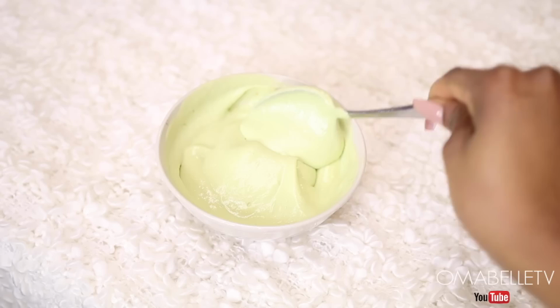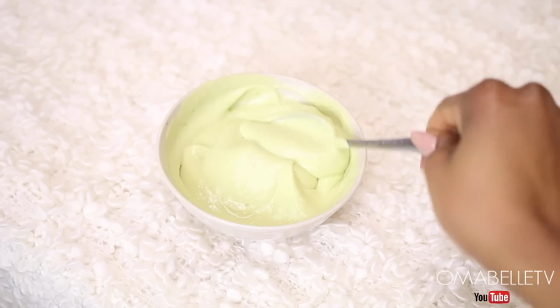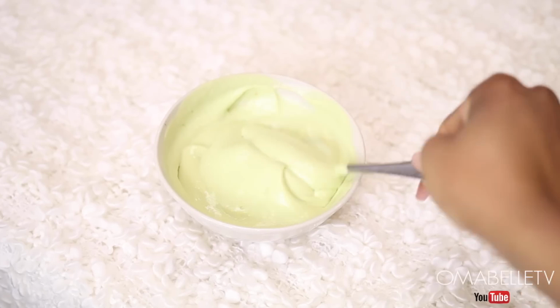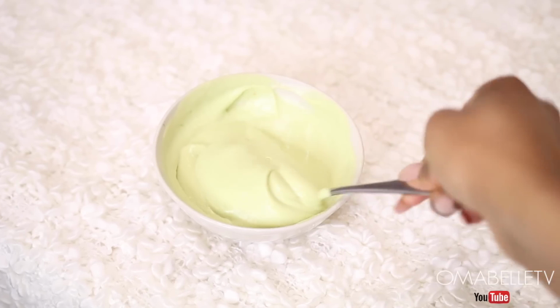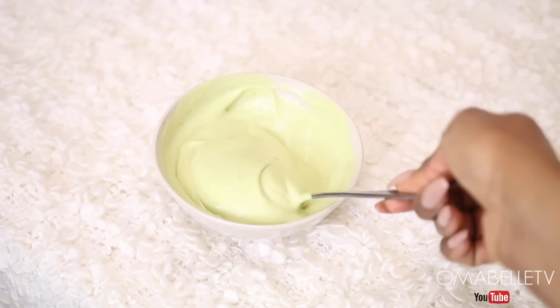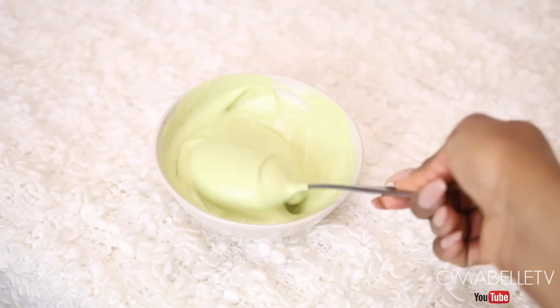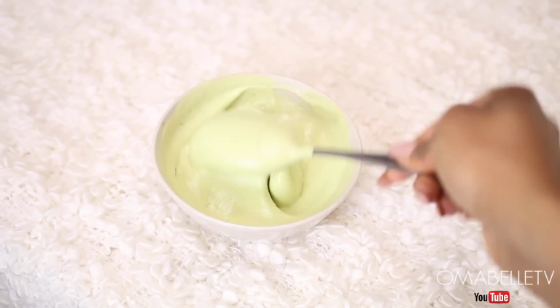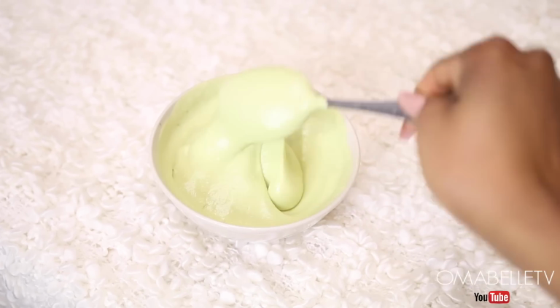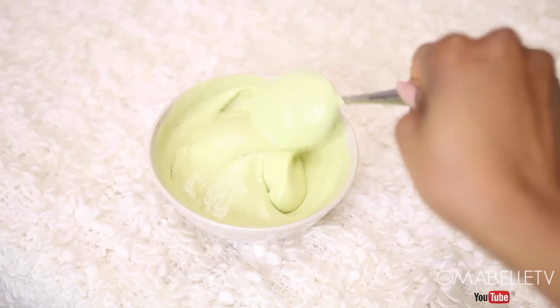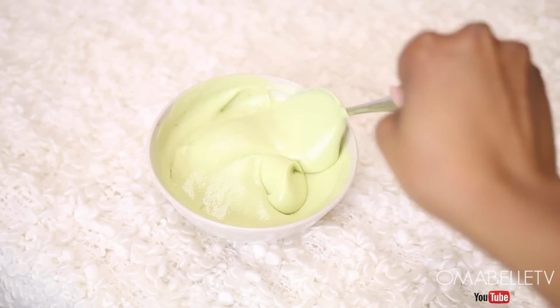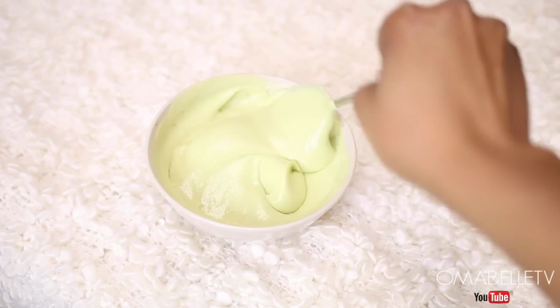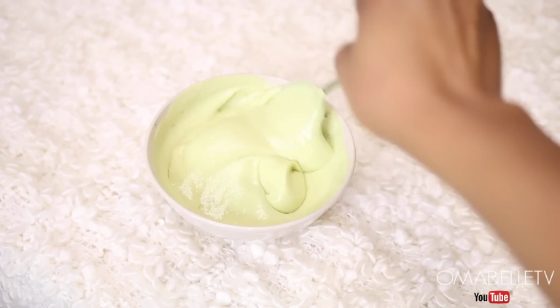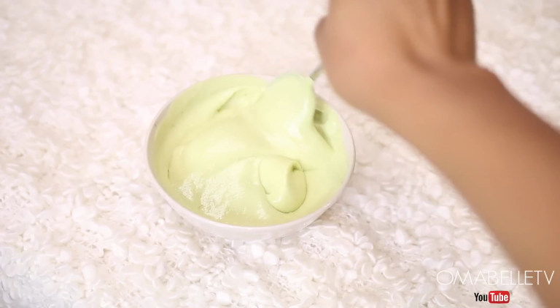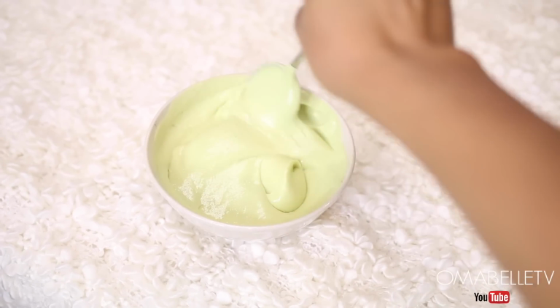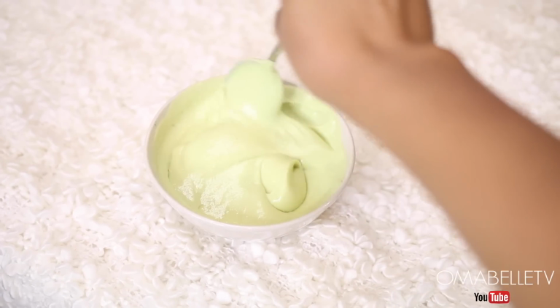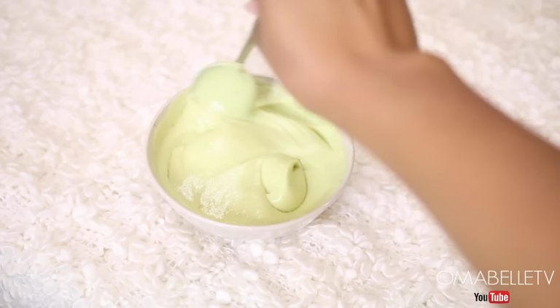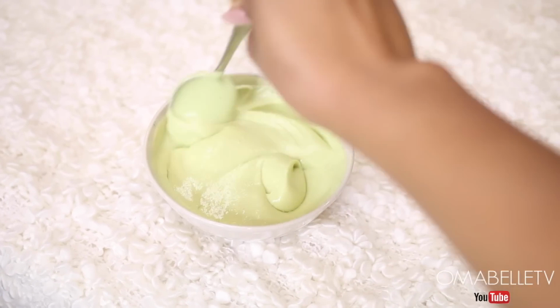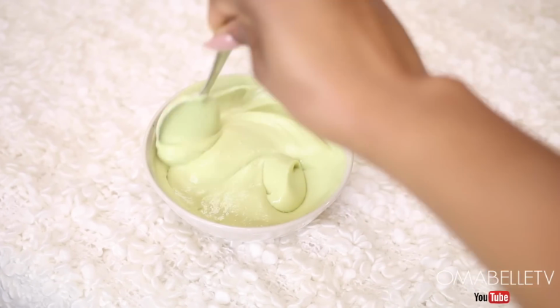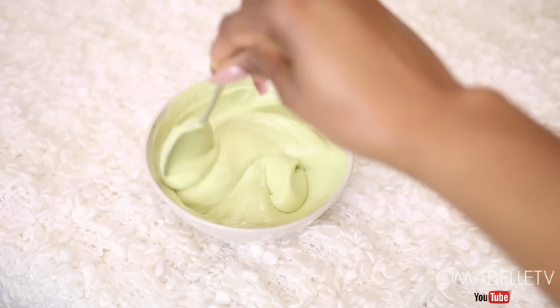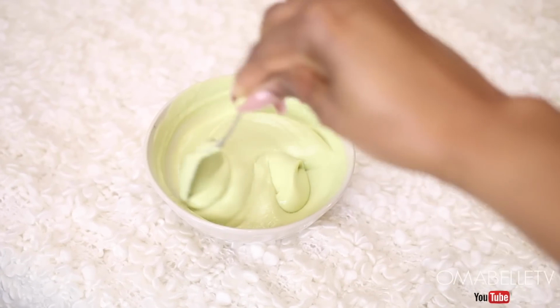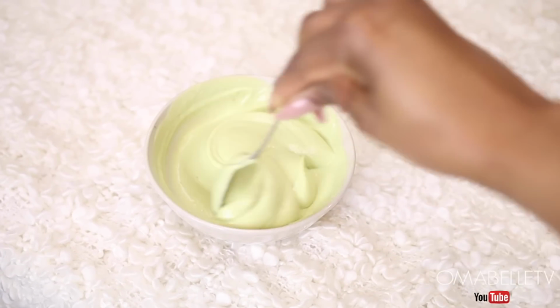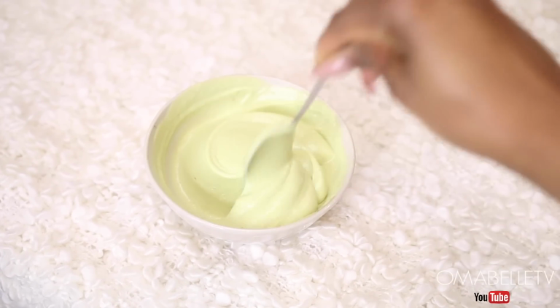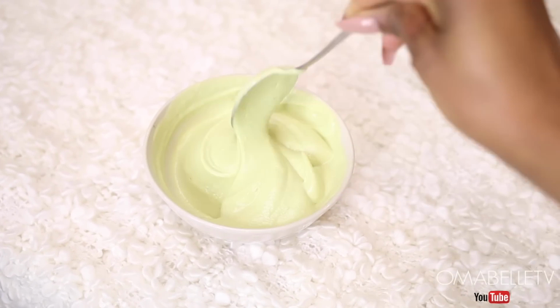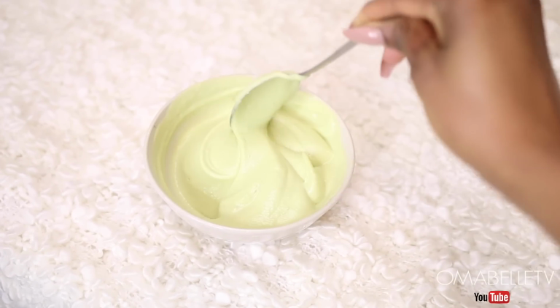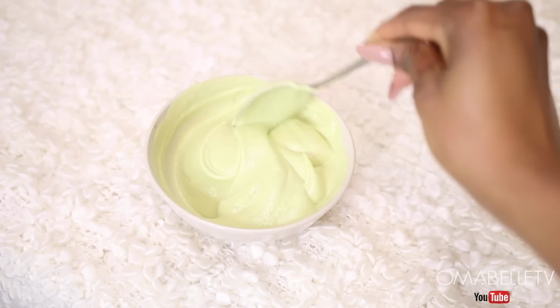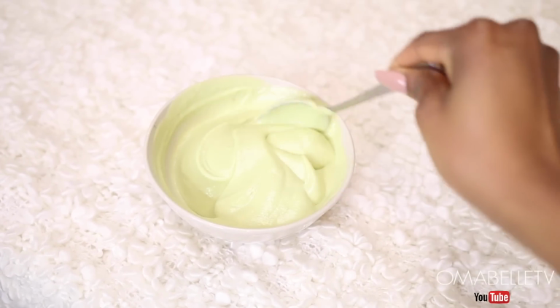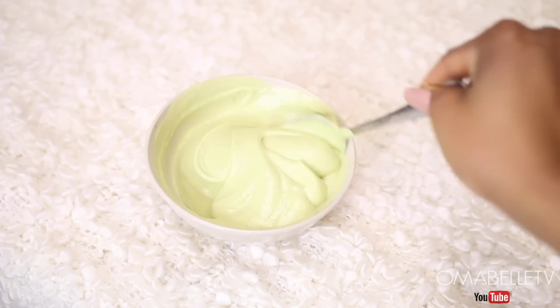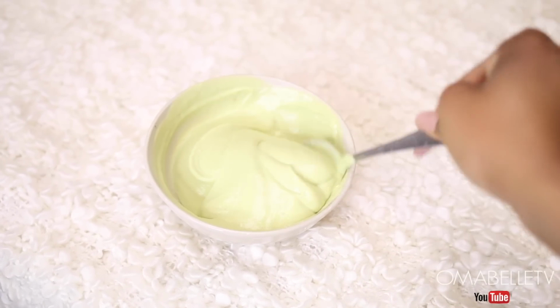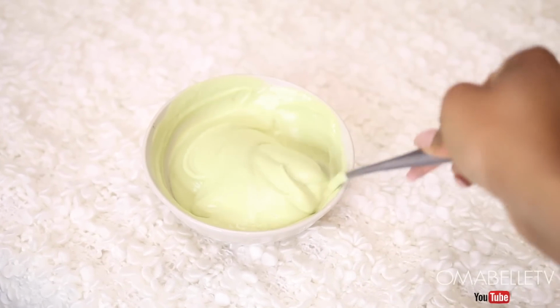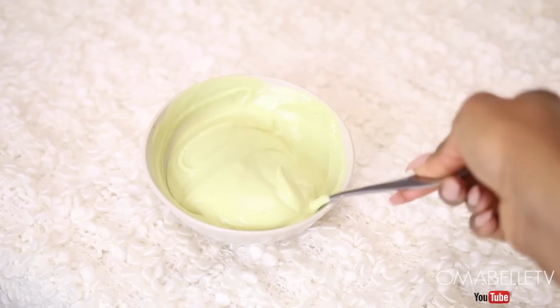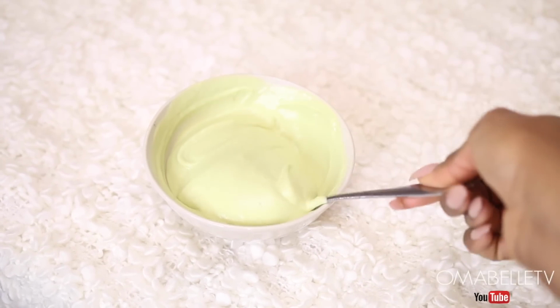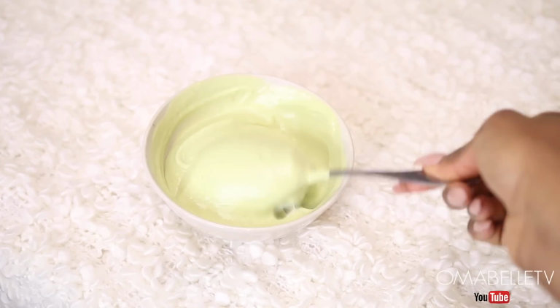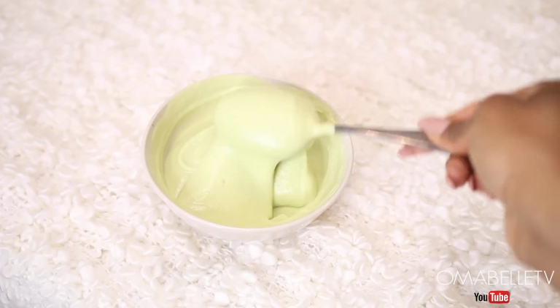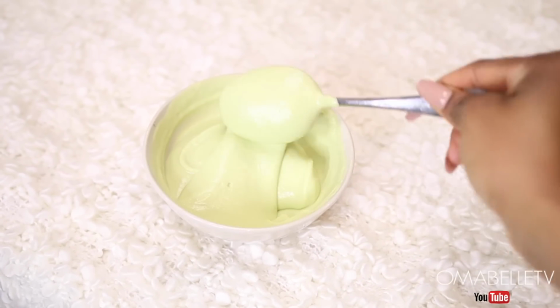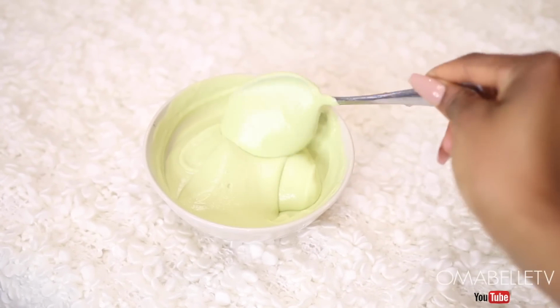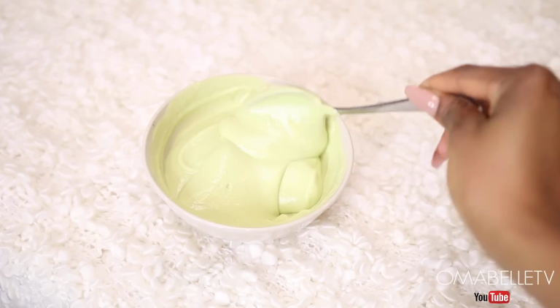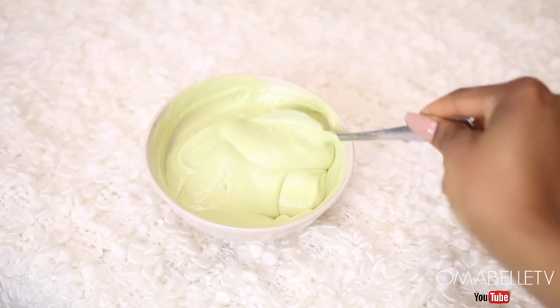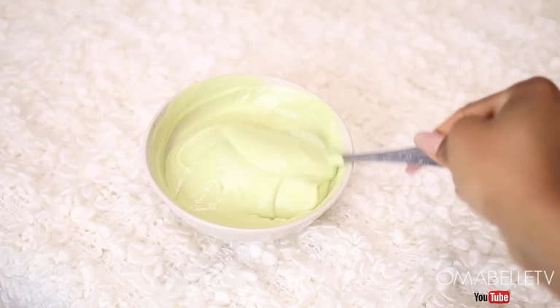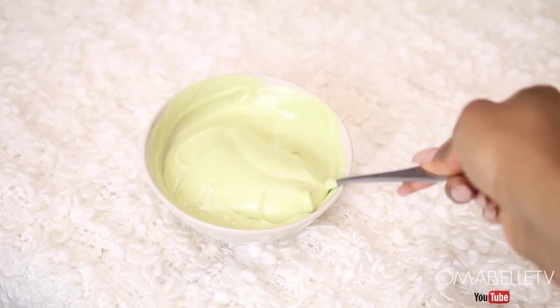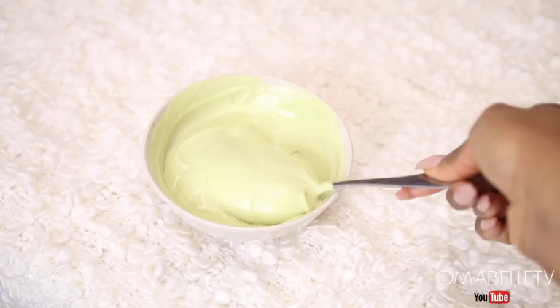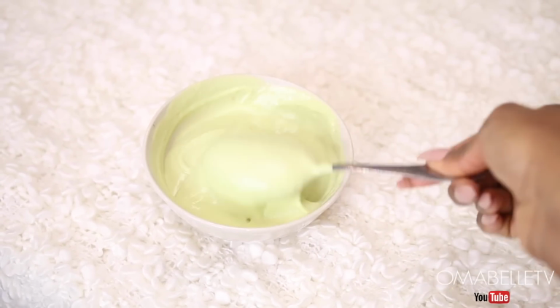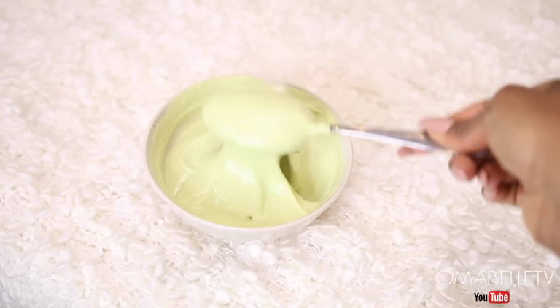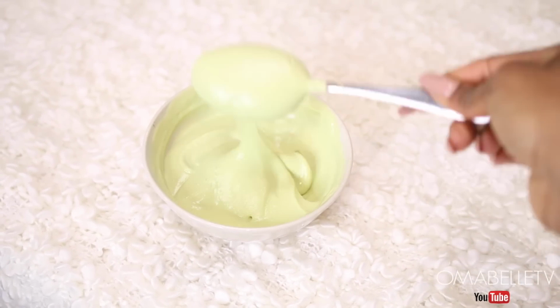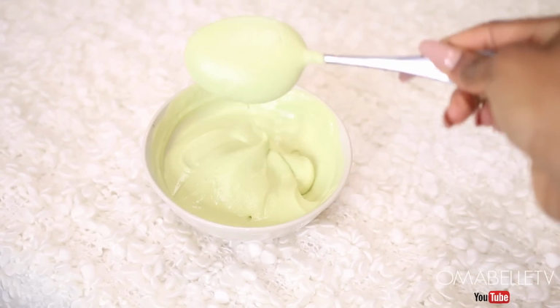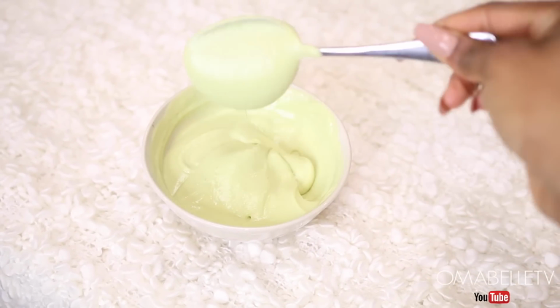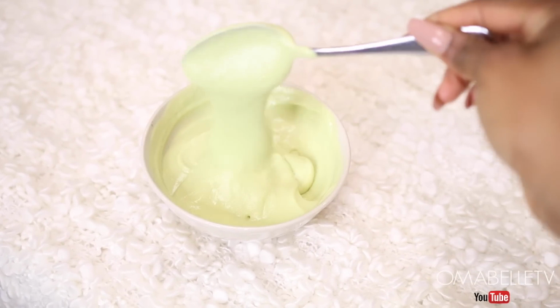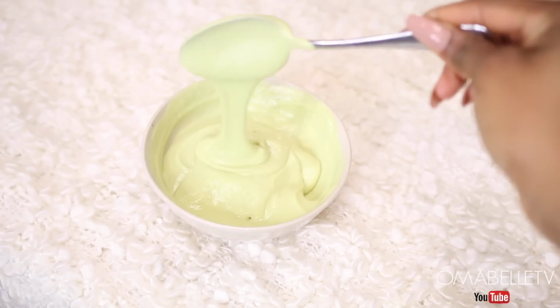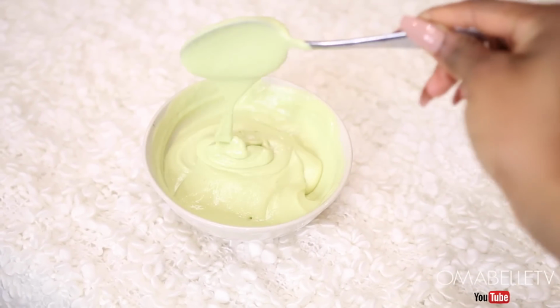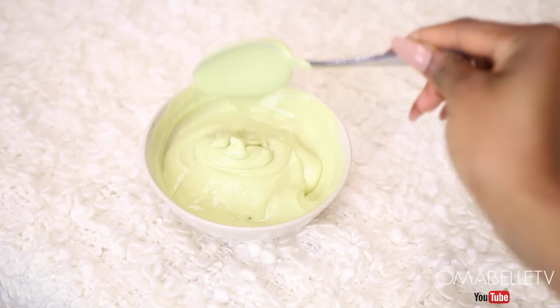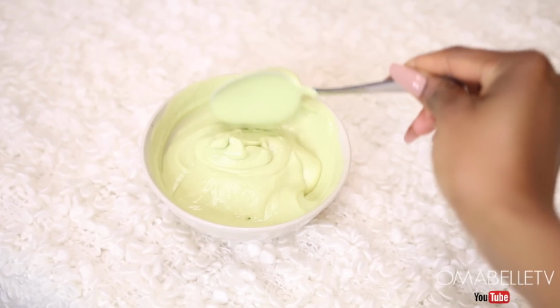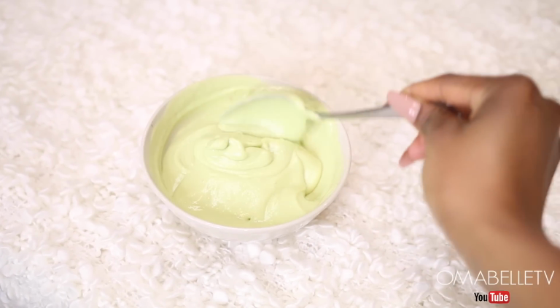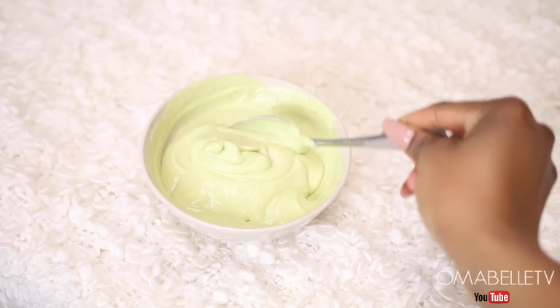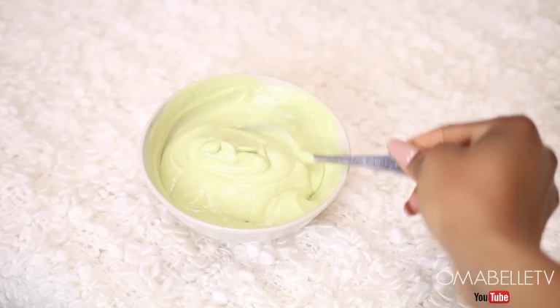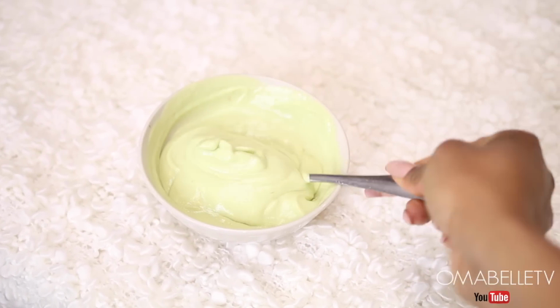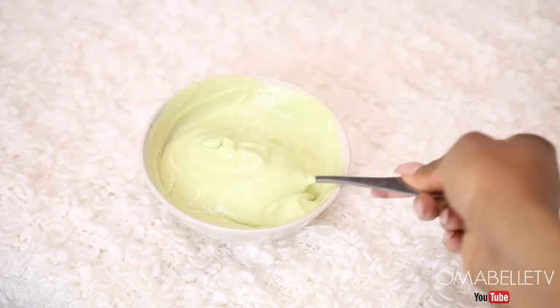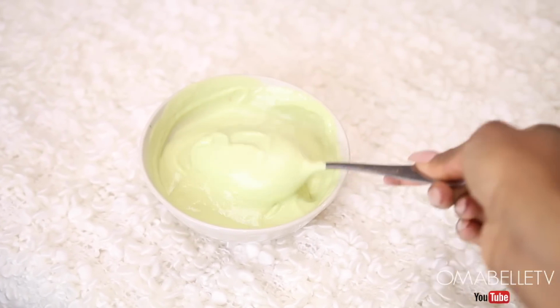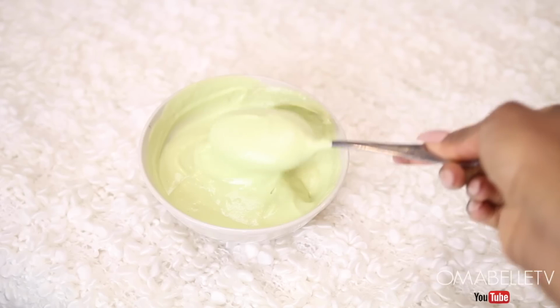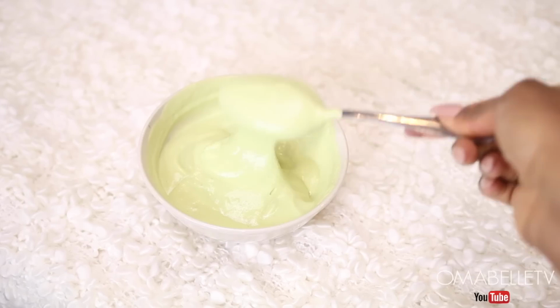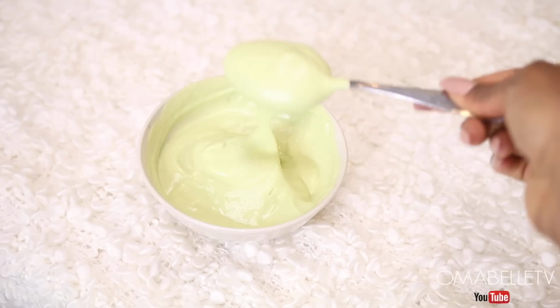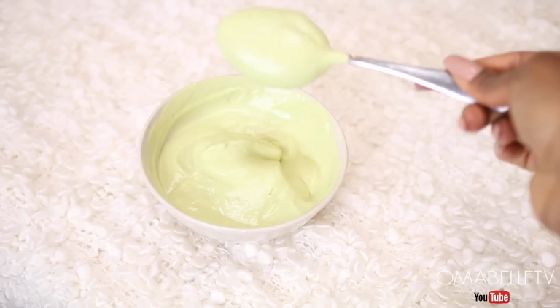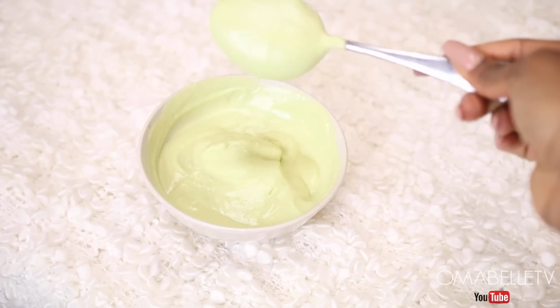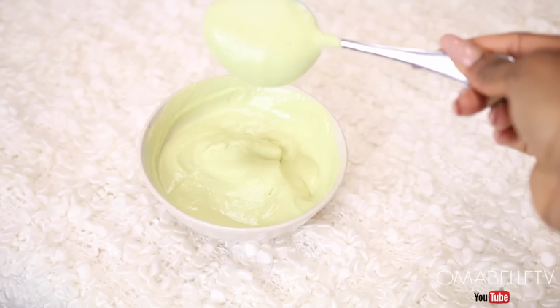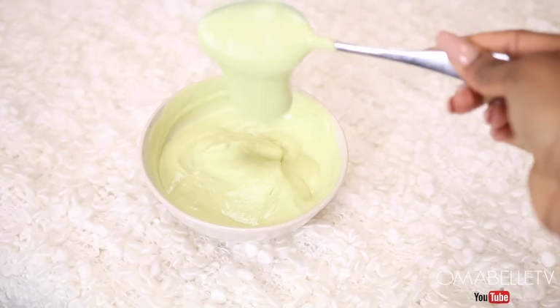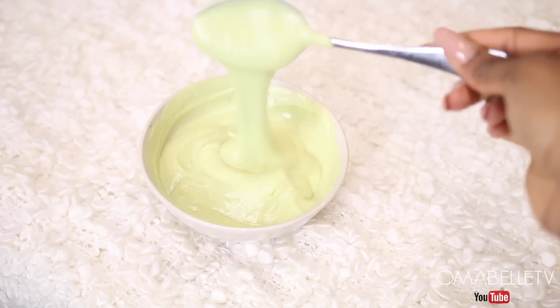This is exactly how the consistency should be — not too watery or too solid. I love it this way because it's easier to deposit on the hair.